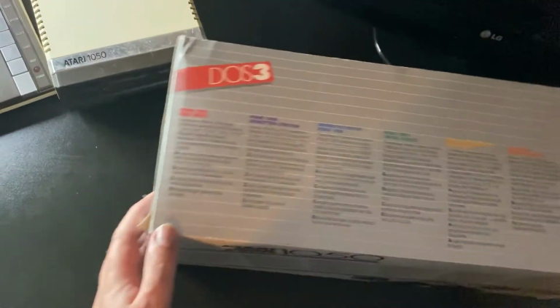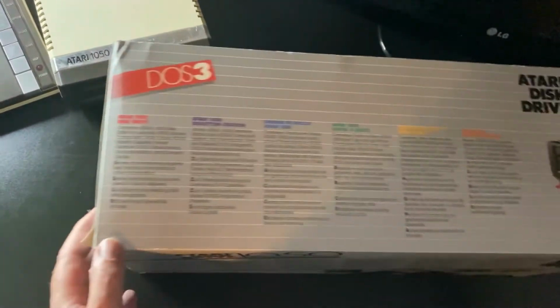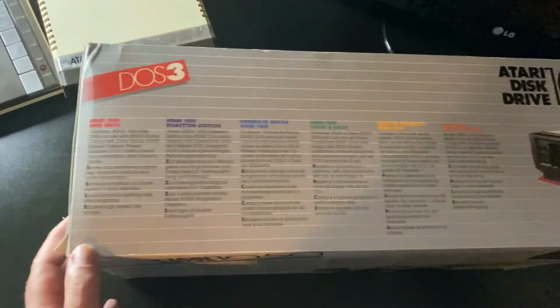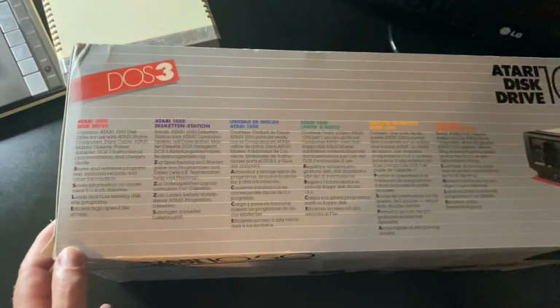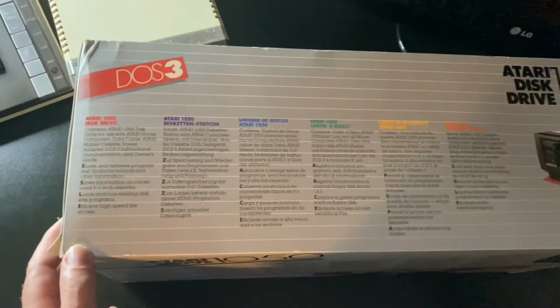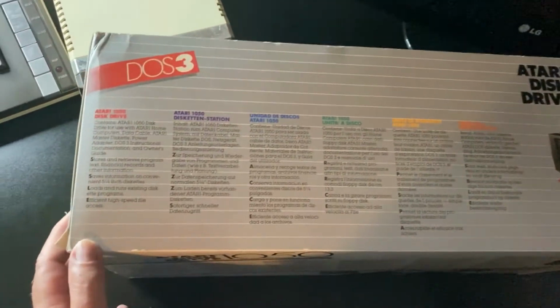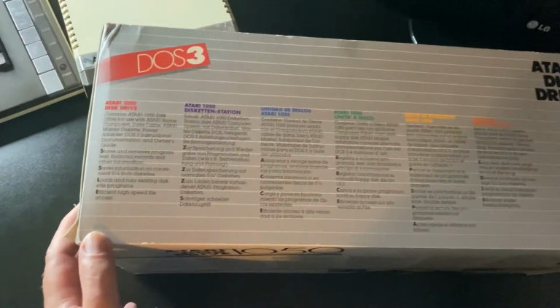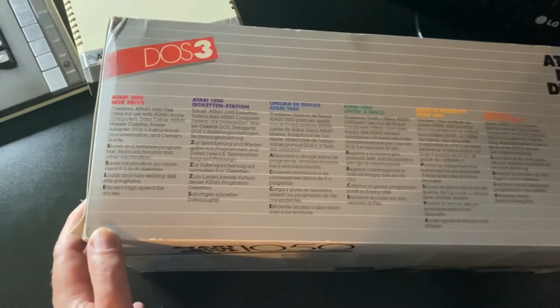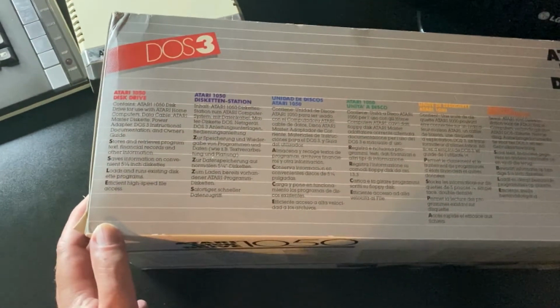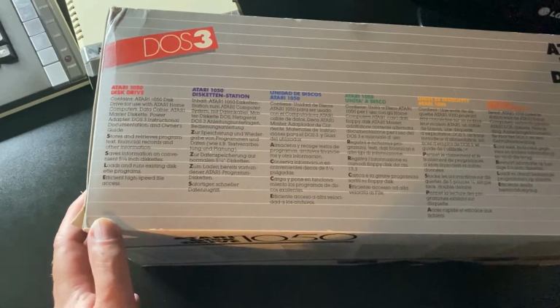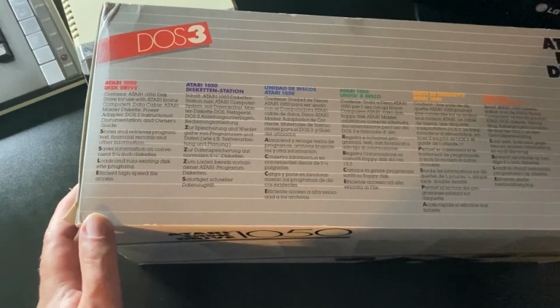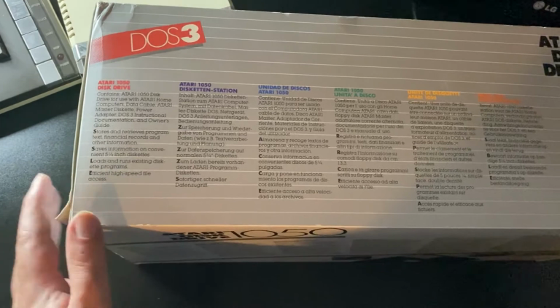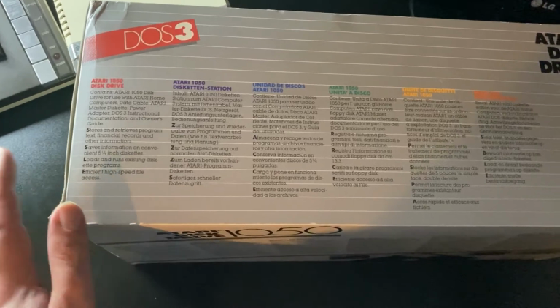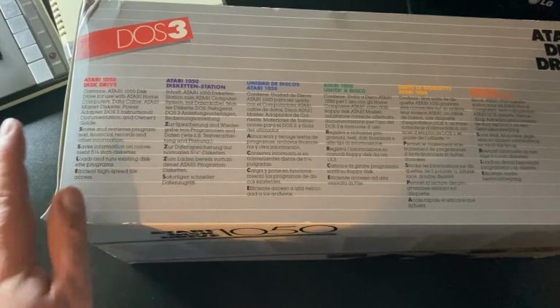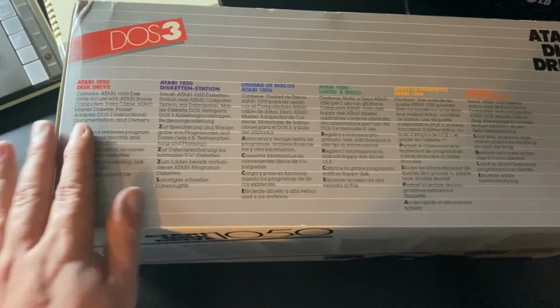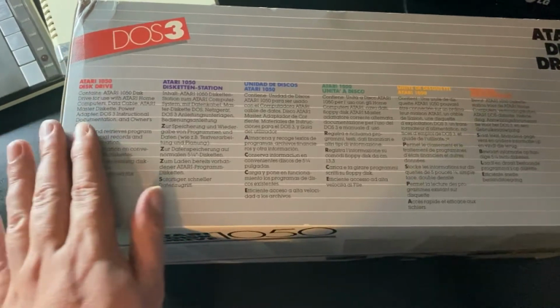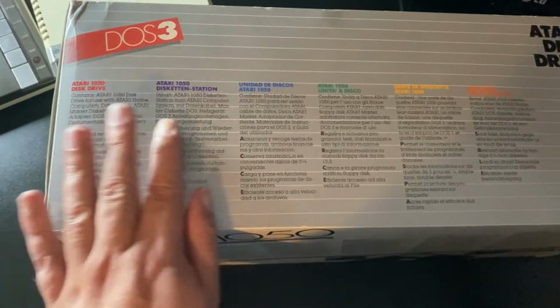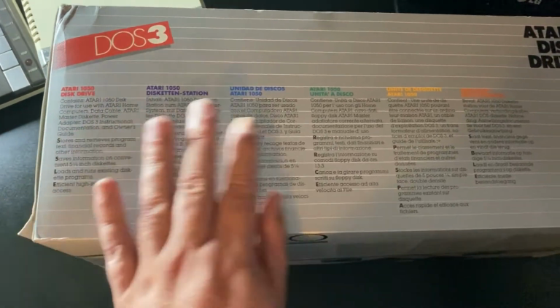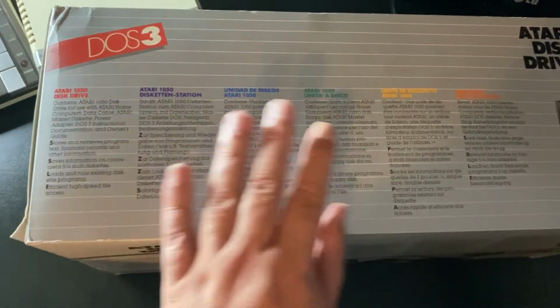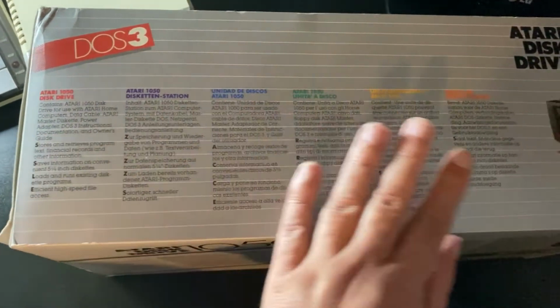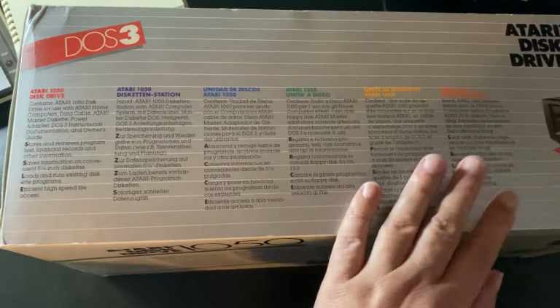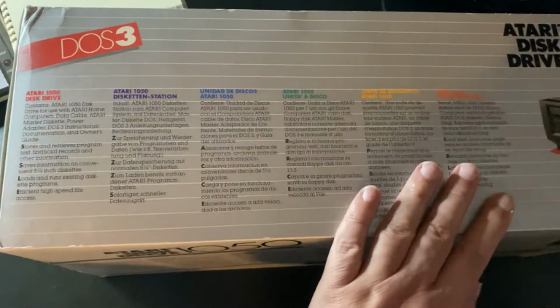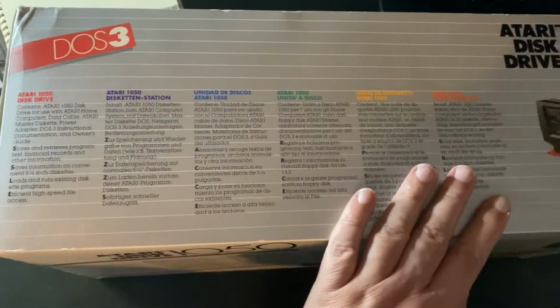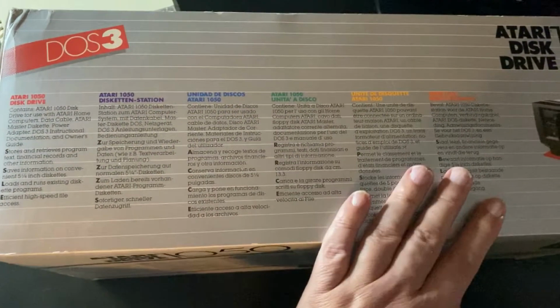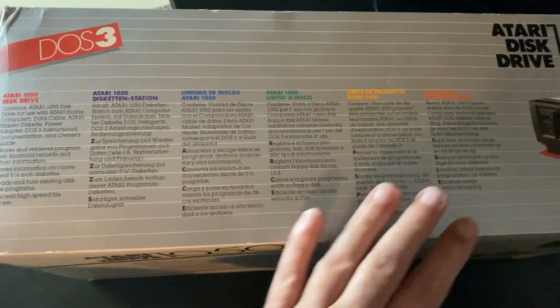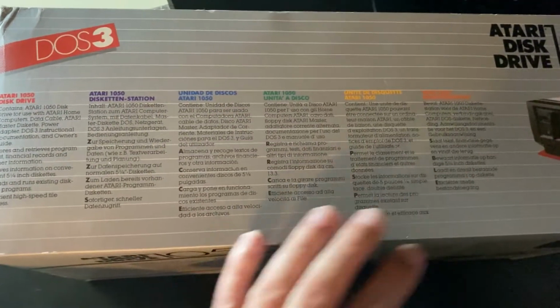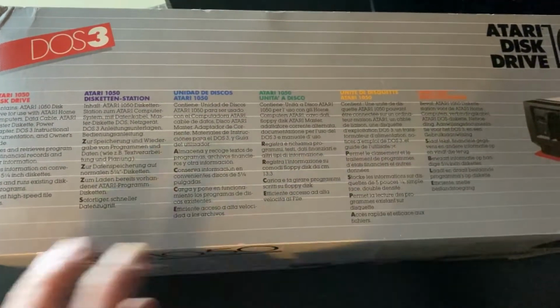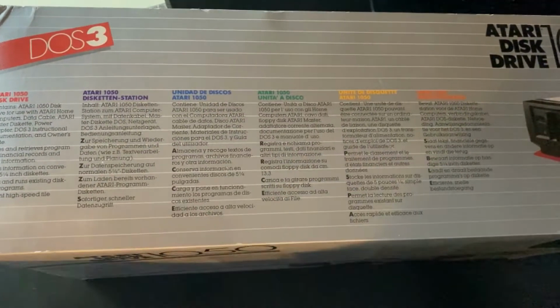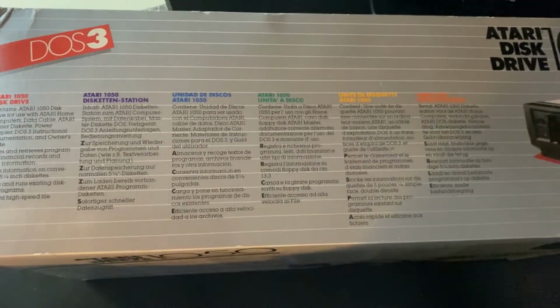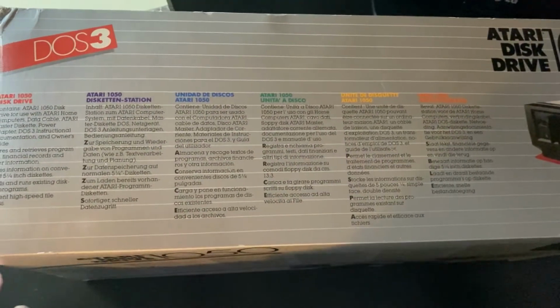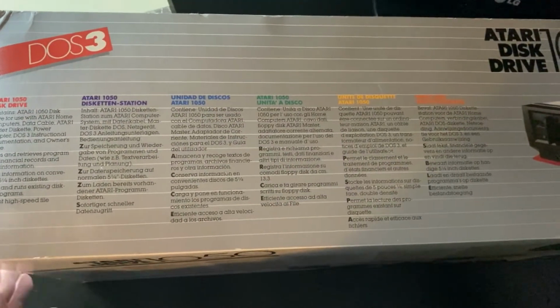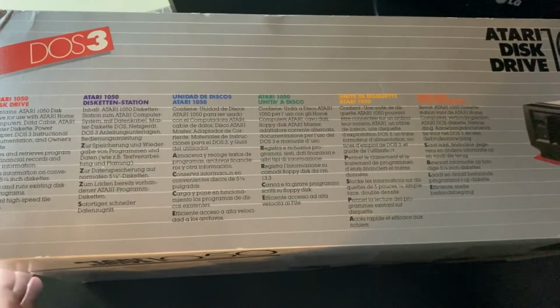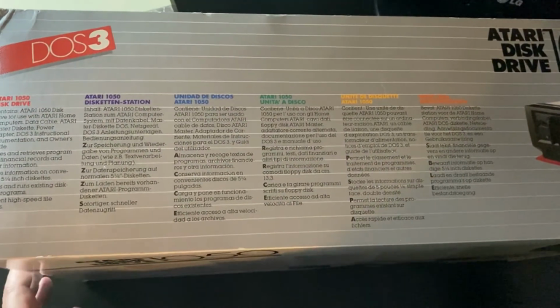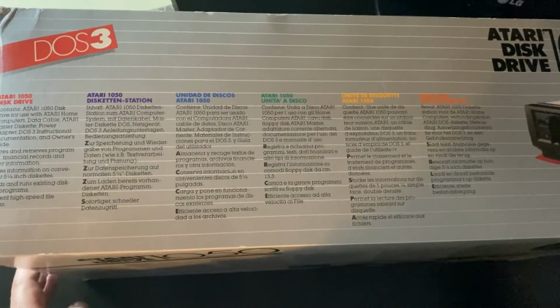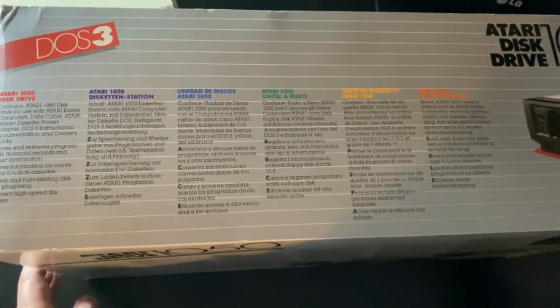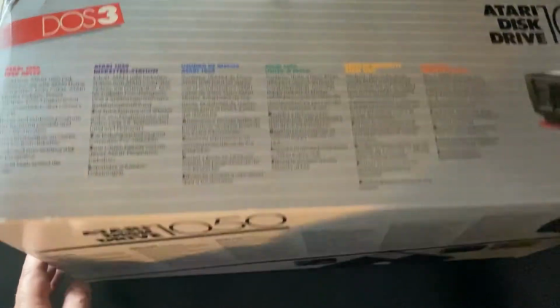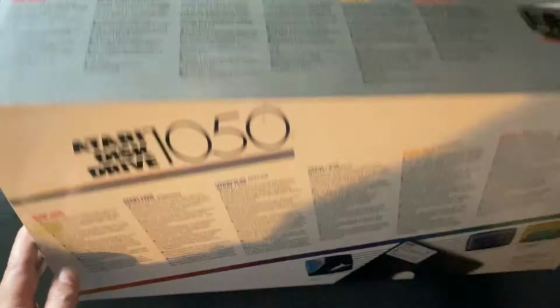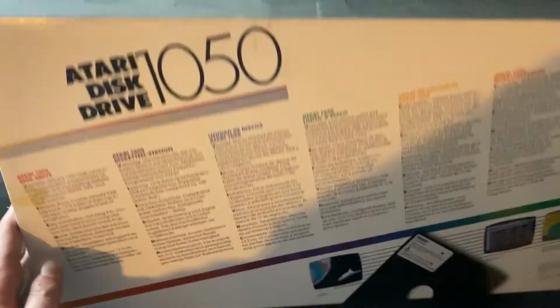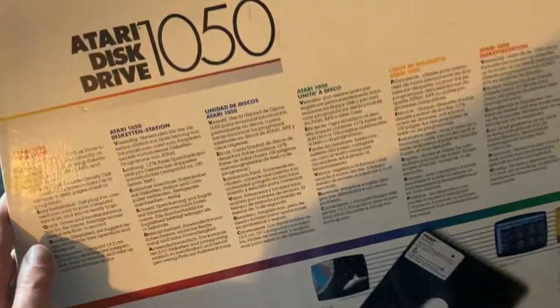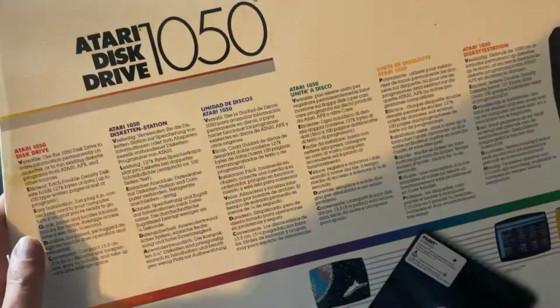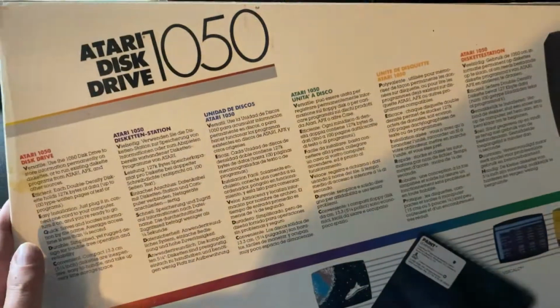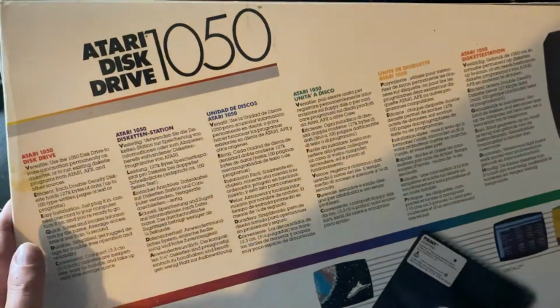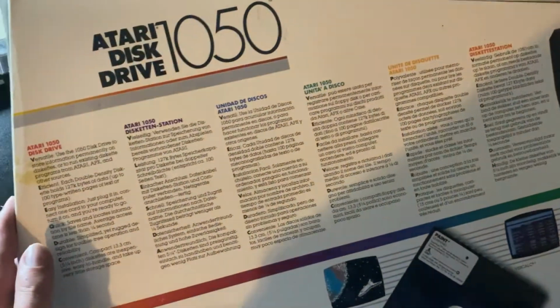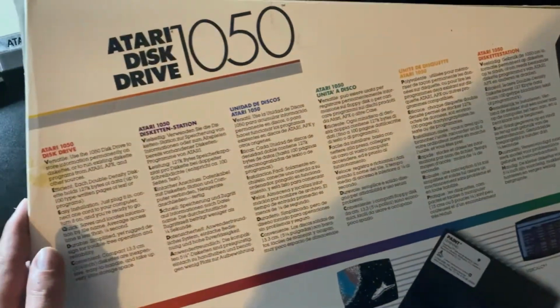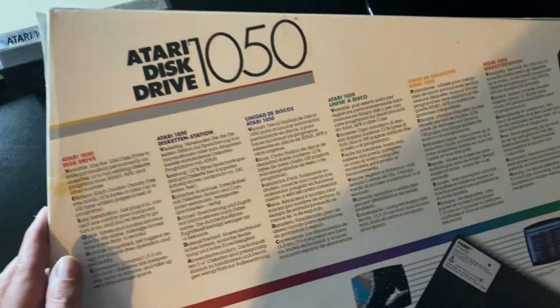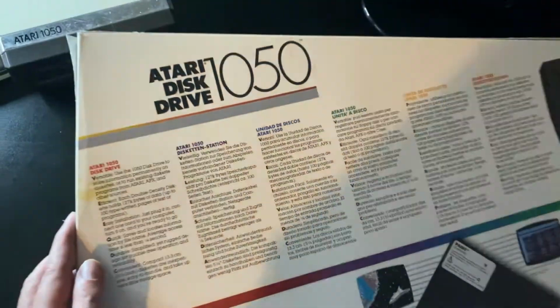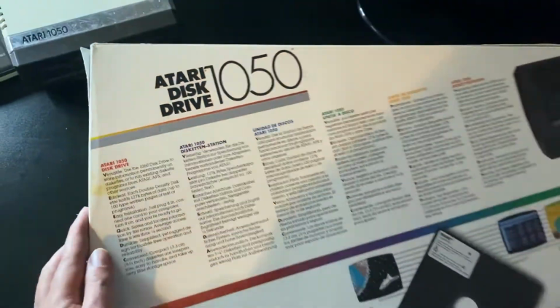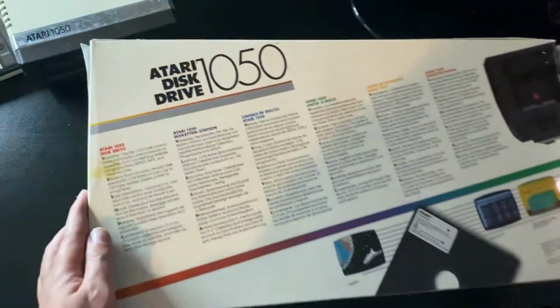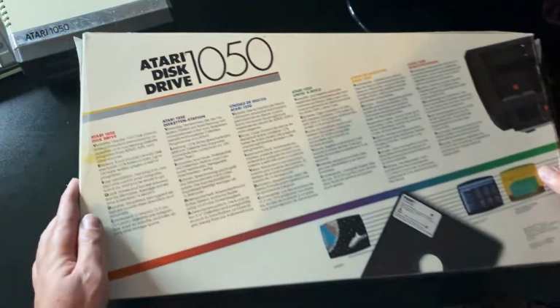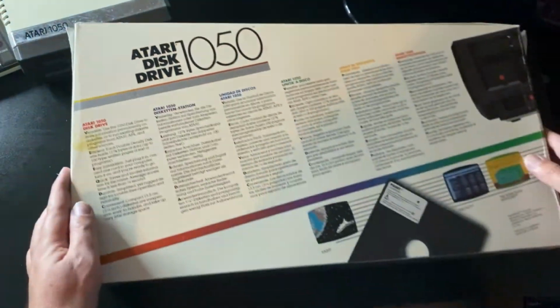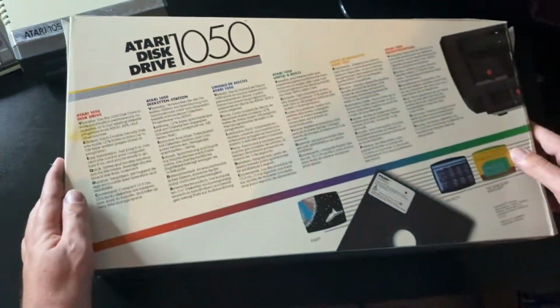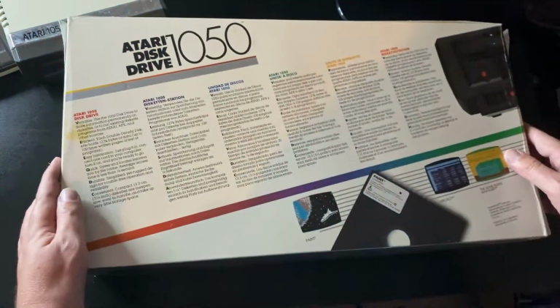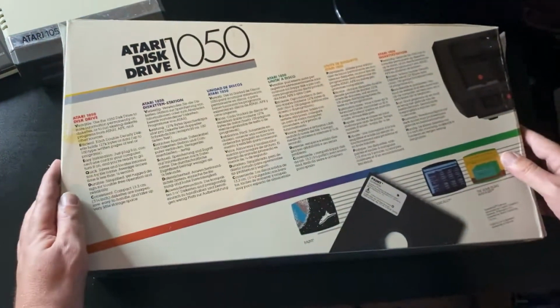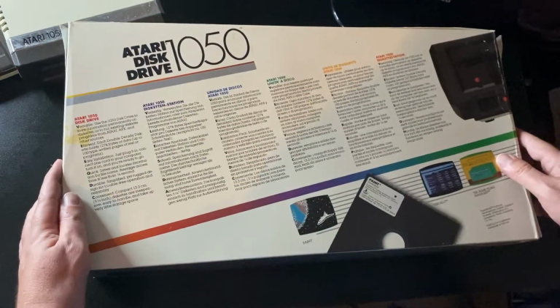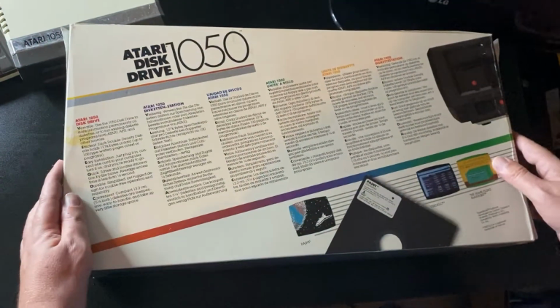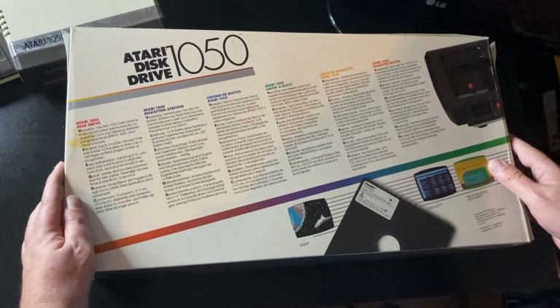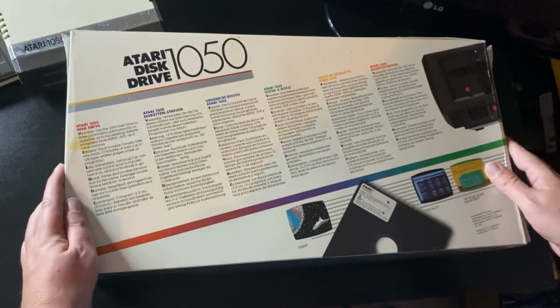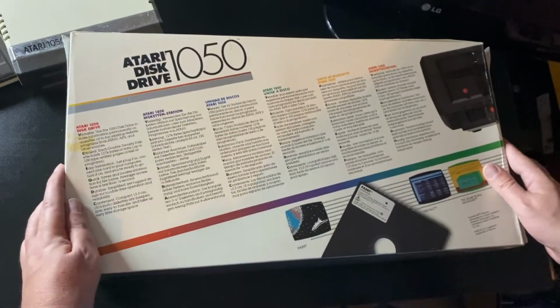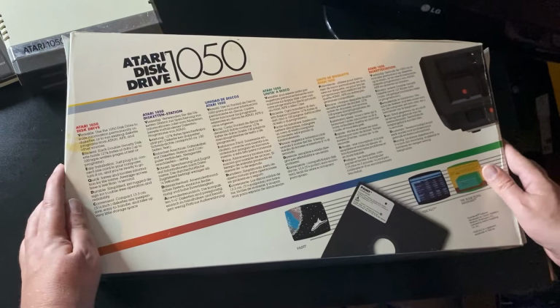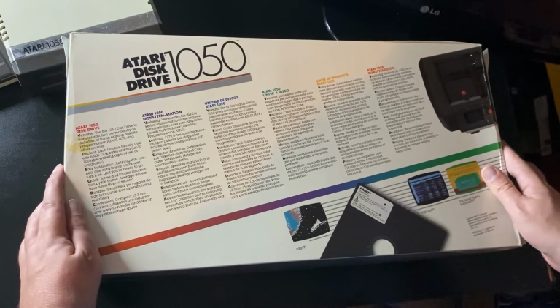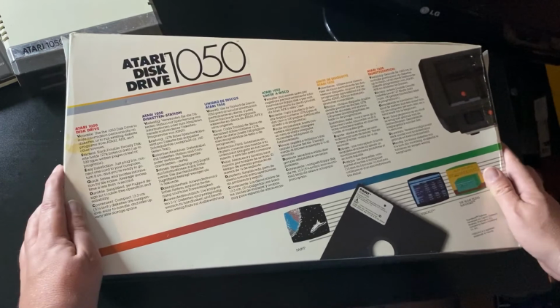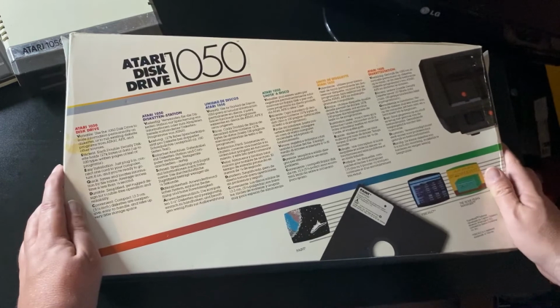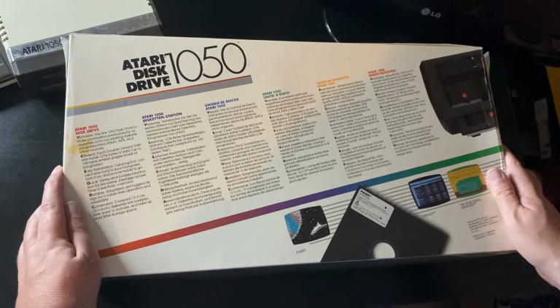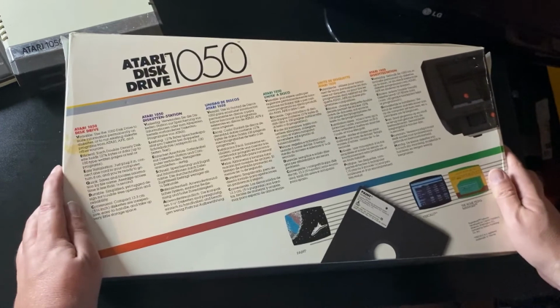As you can see, there's a bit of information on the drive in several different languages, and a bit of information on the back.